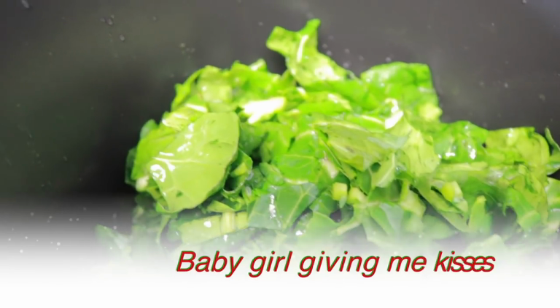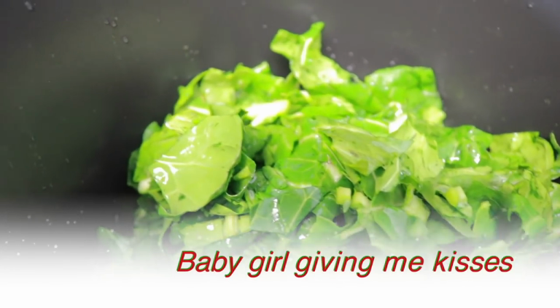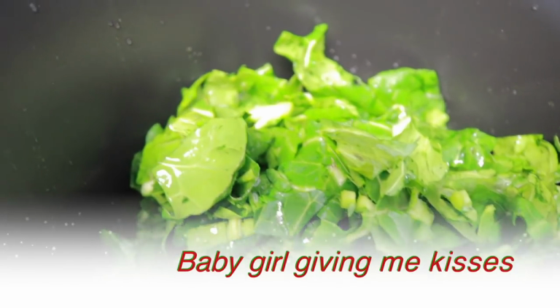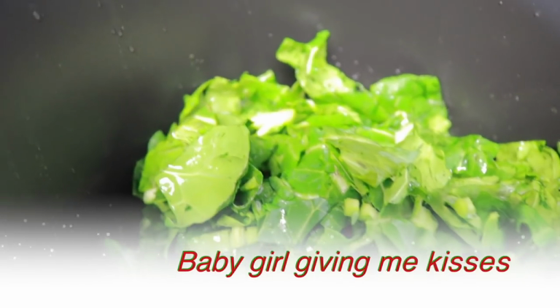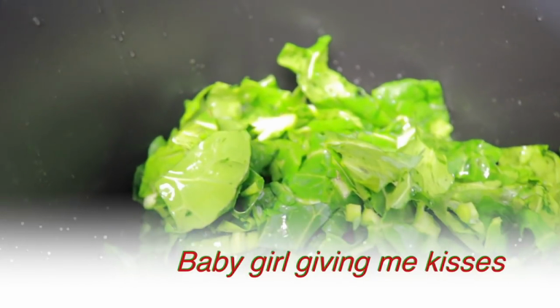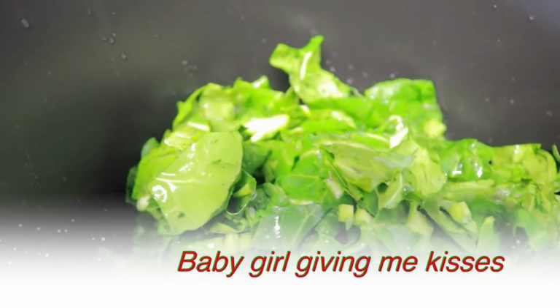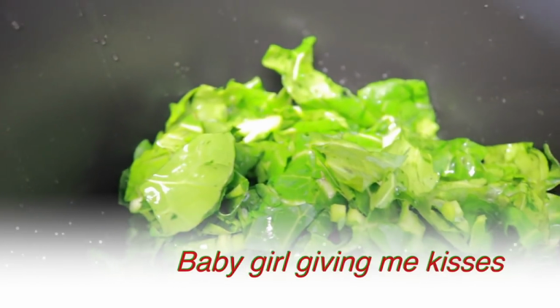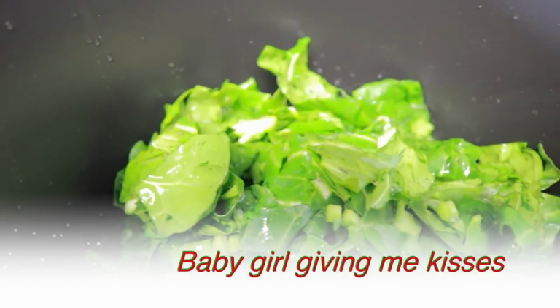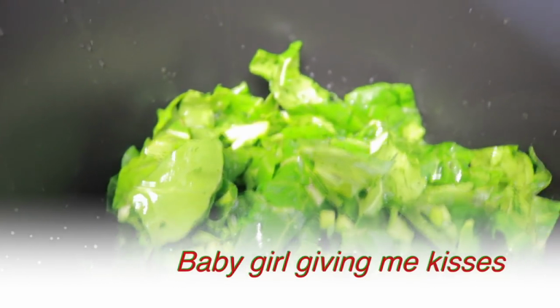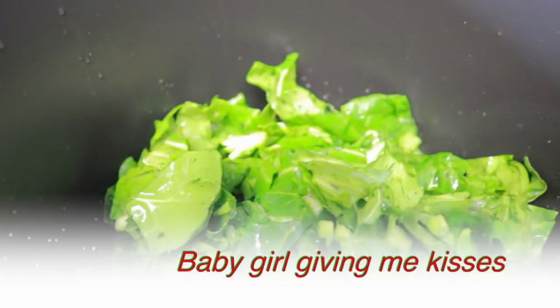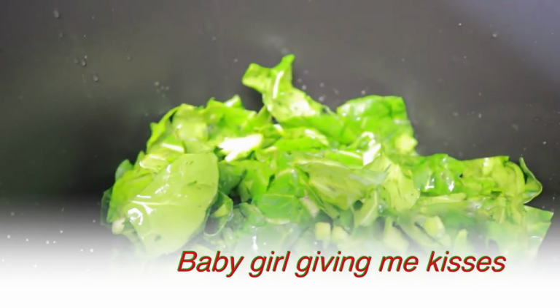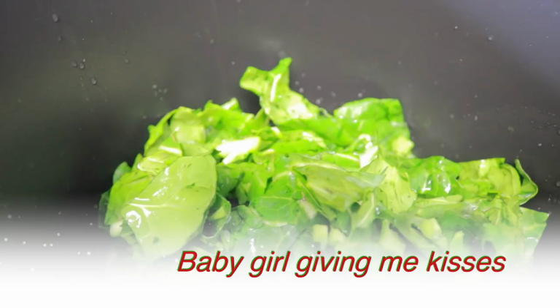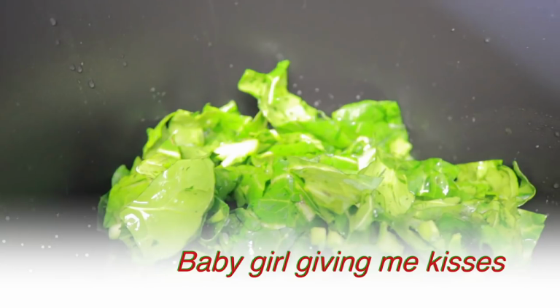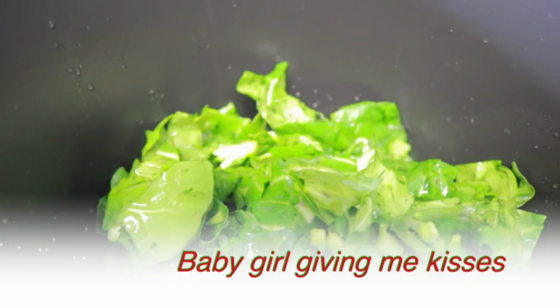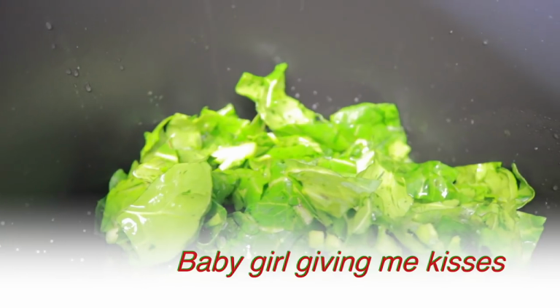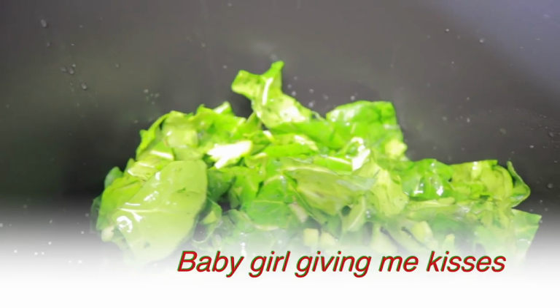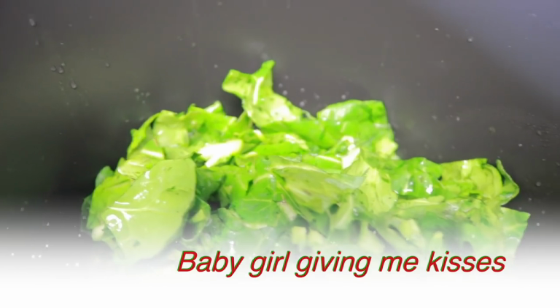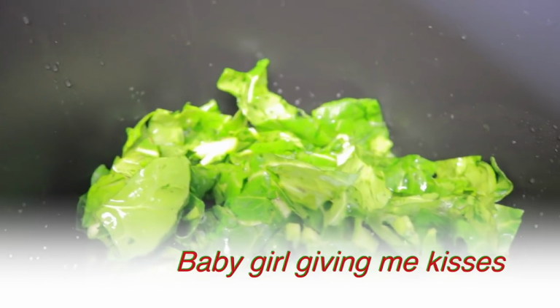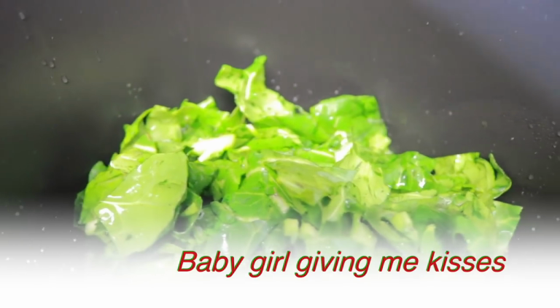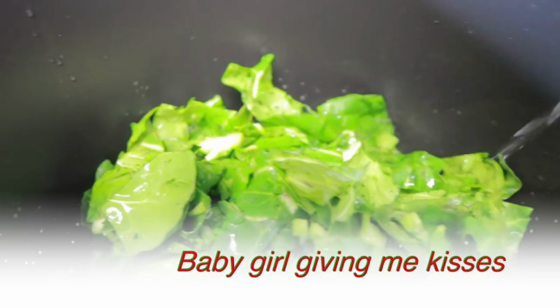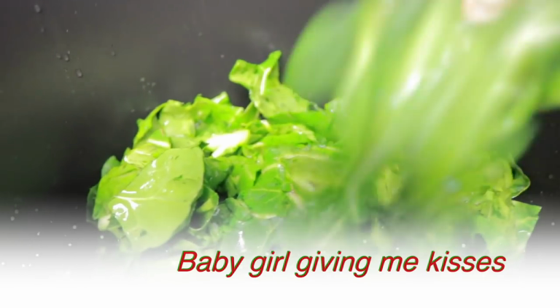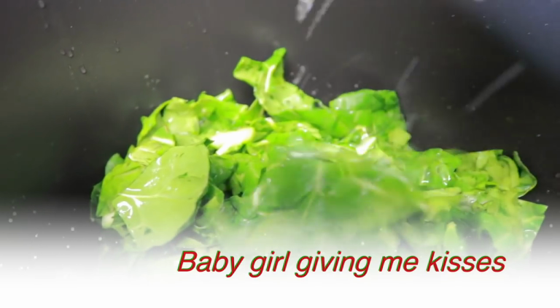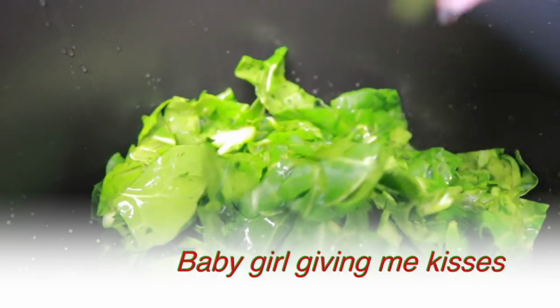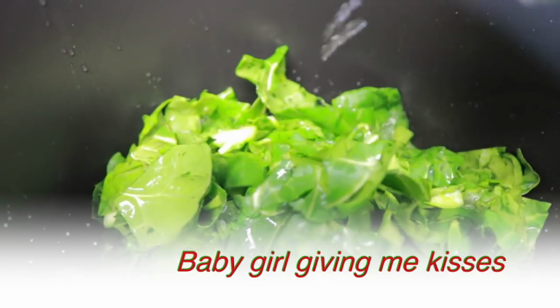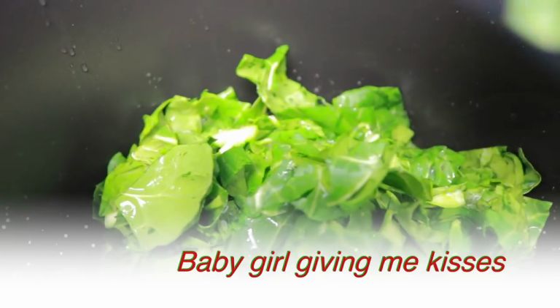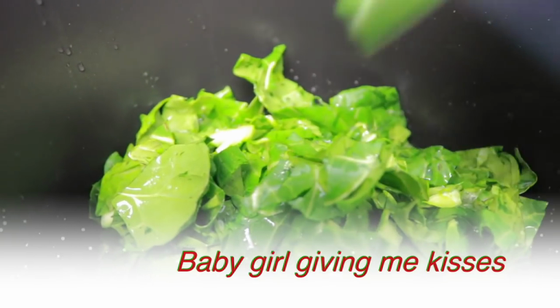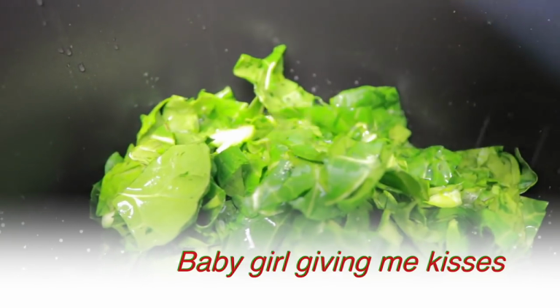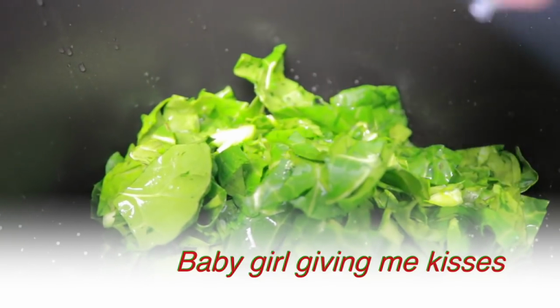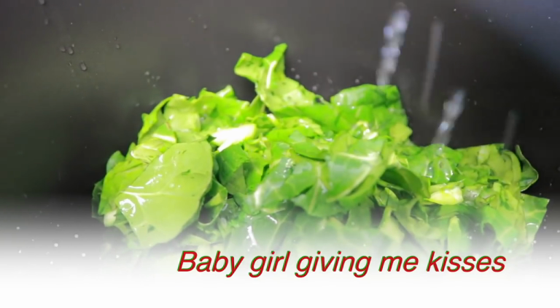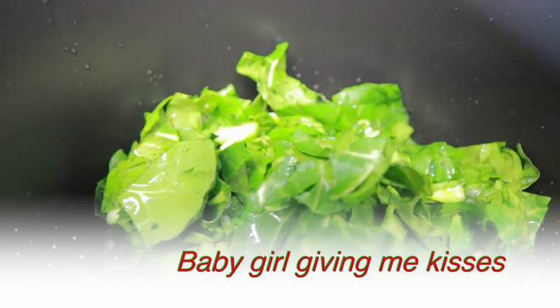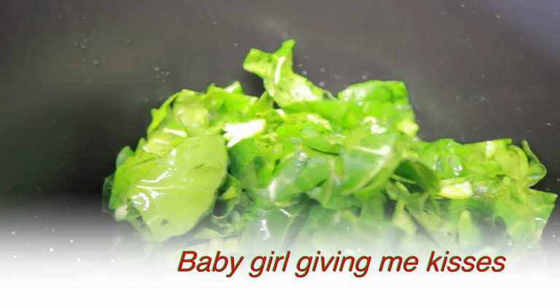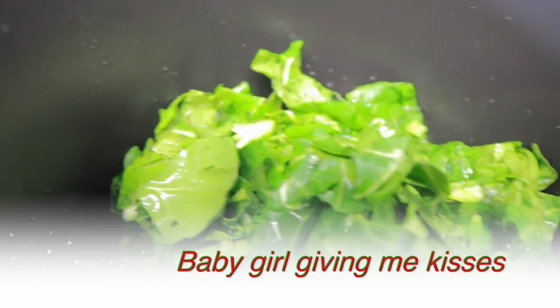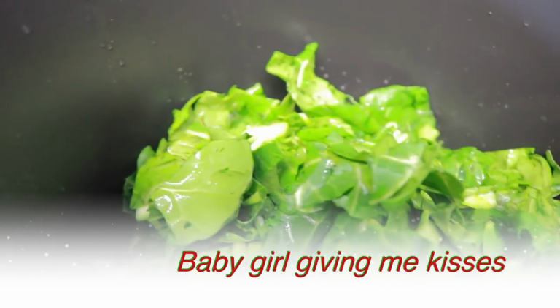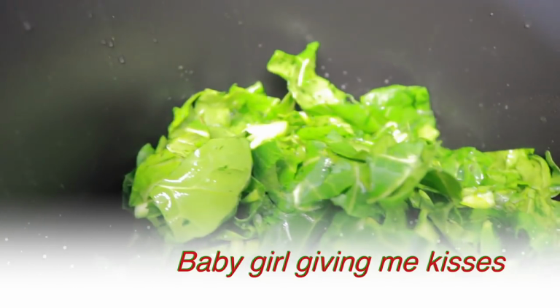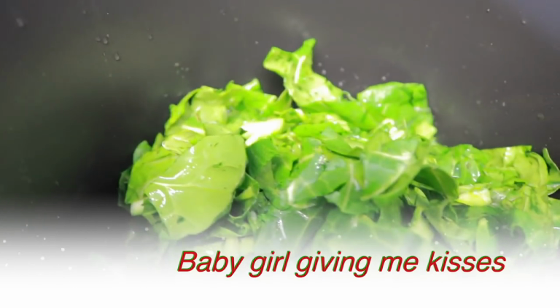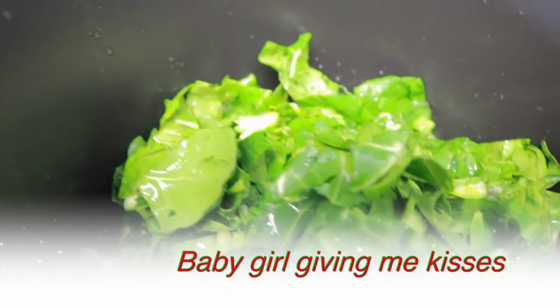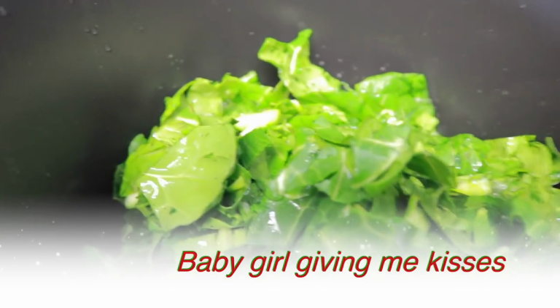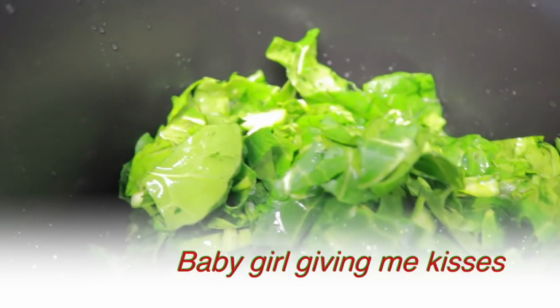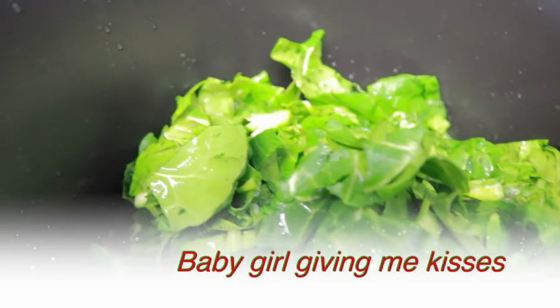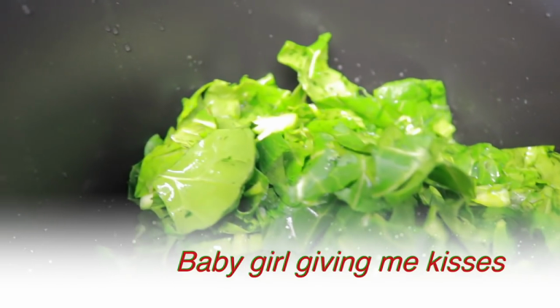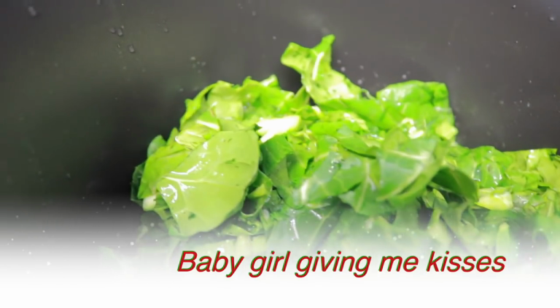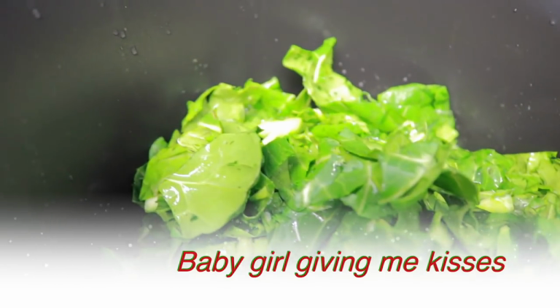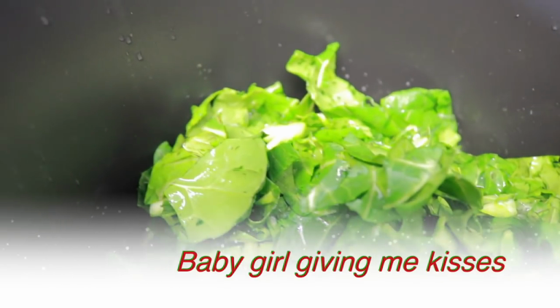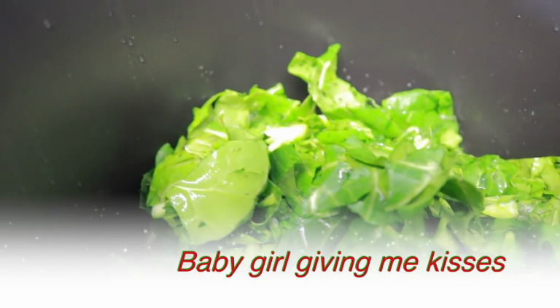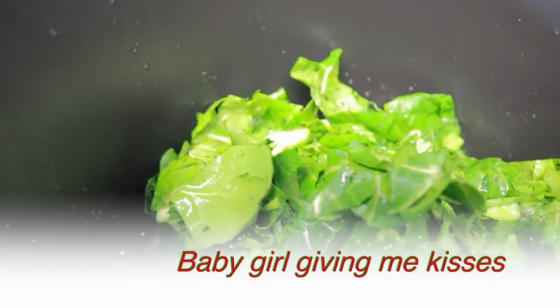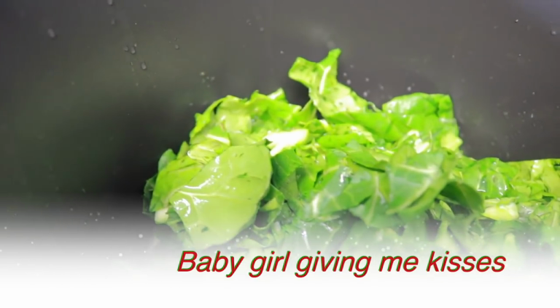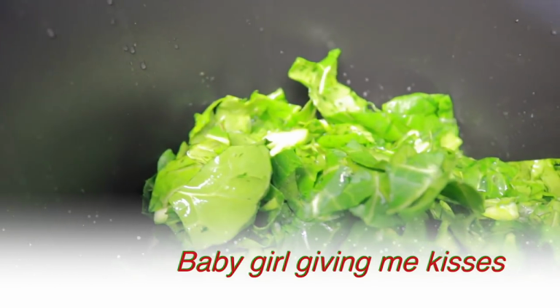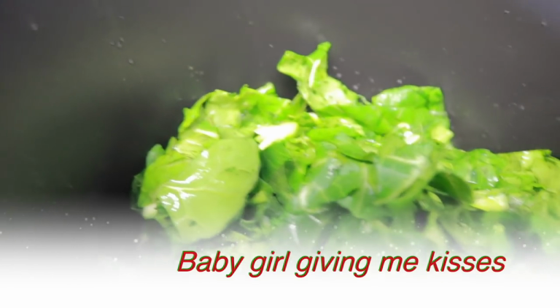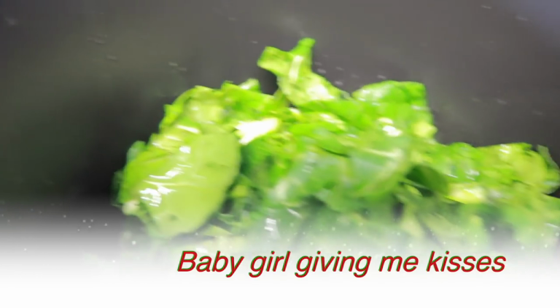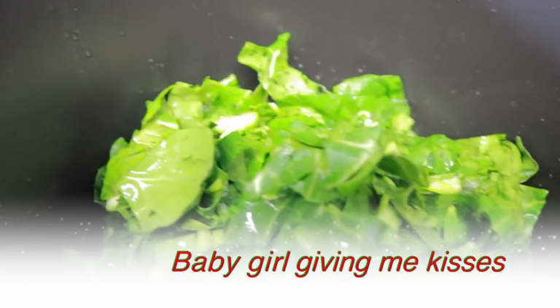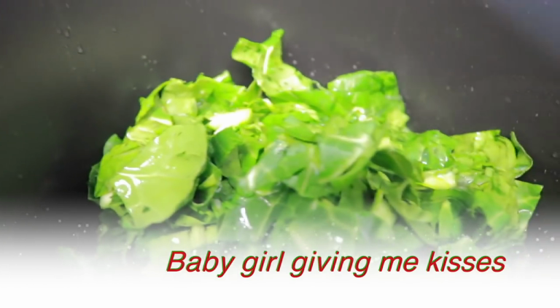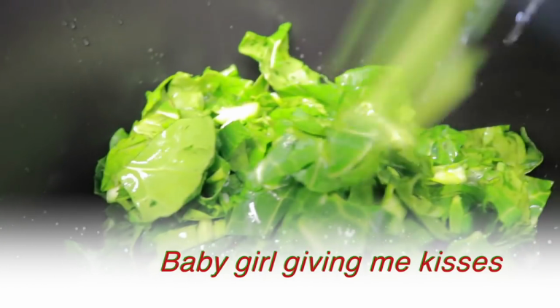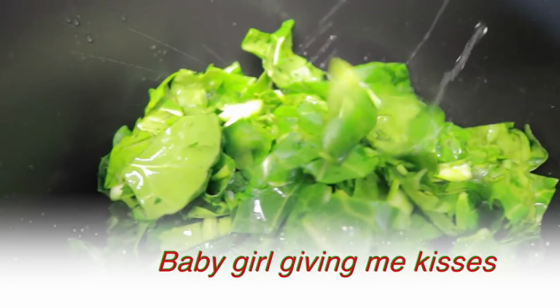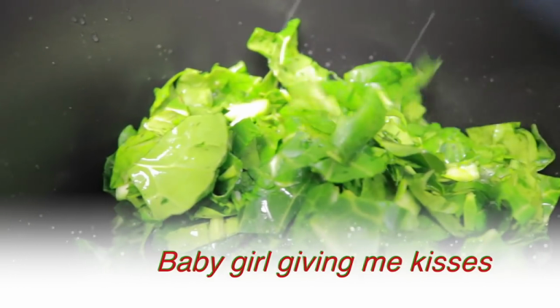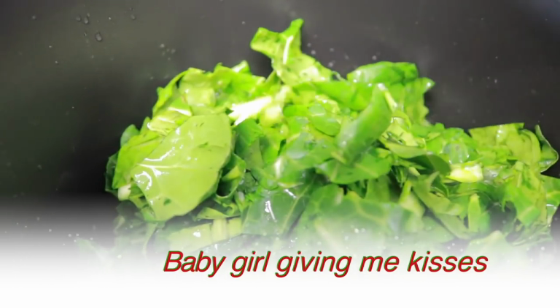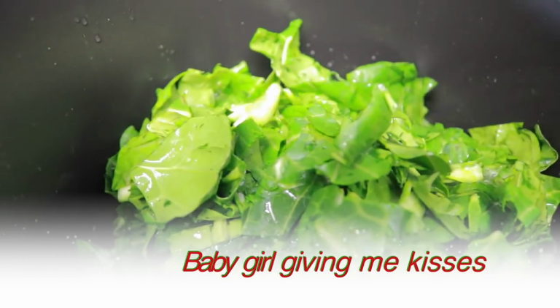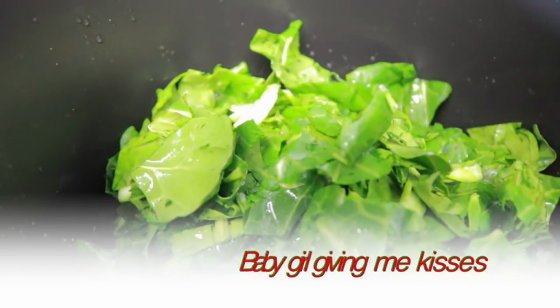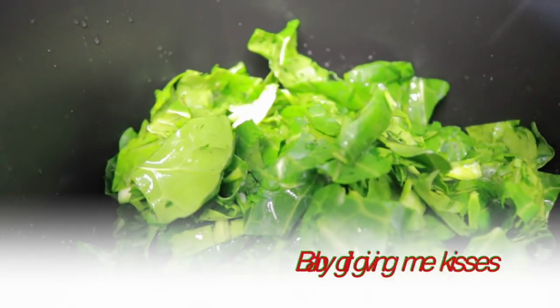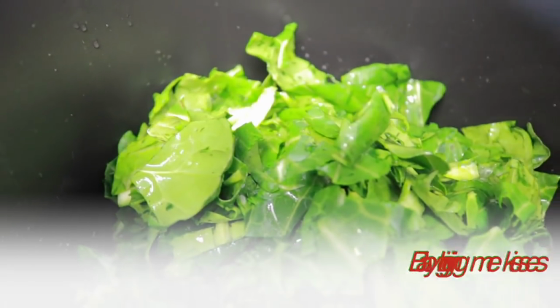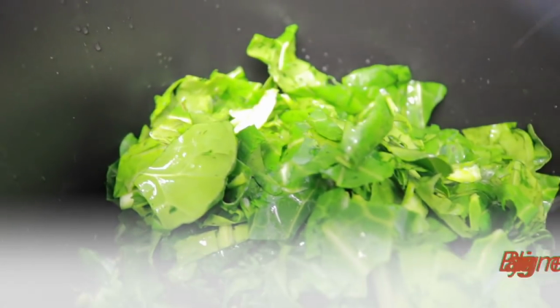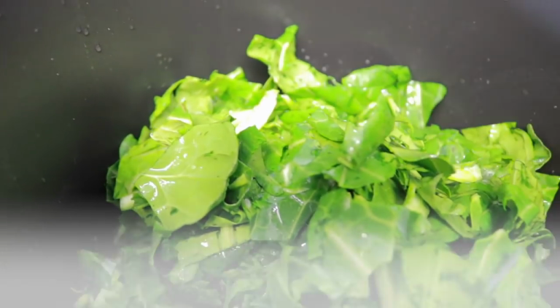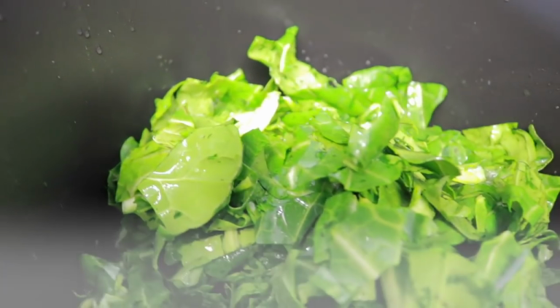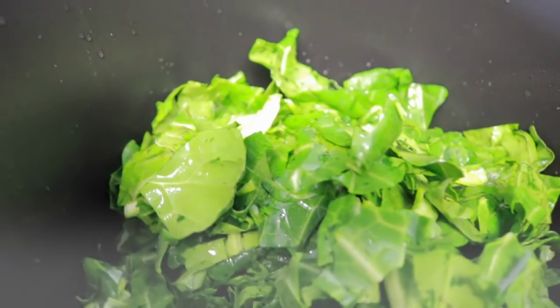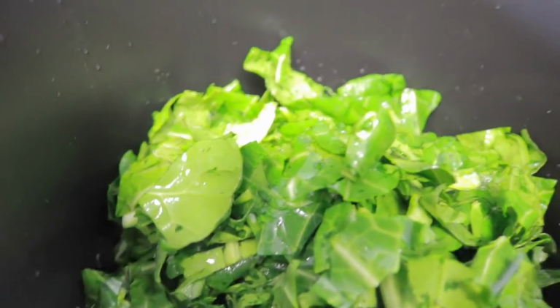Thank you Kelly — you get kisses while I'm cooking greens. Little baby girl.